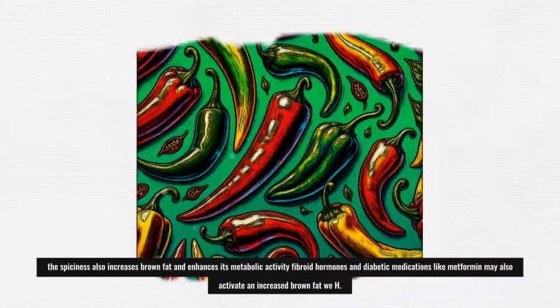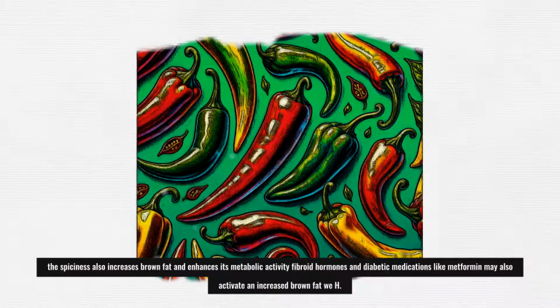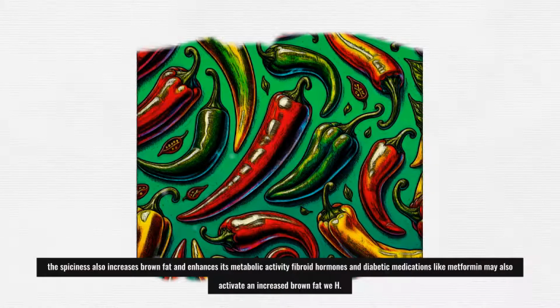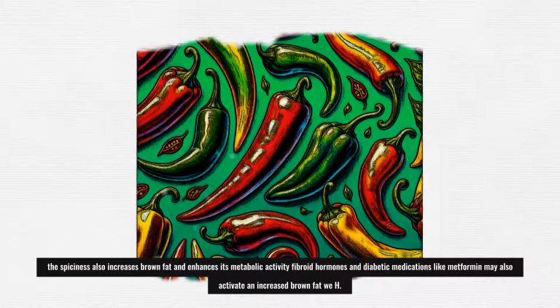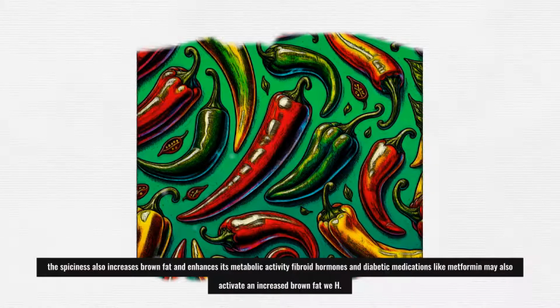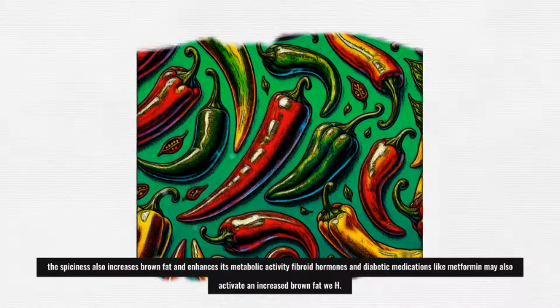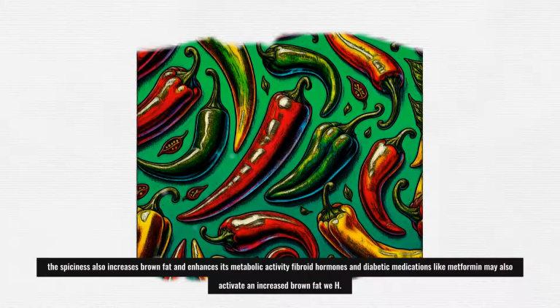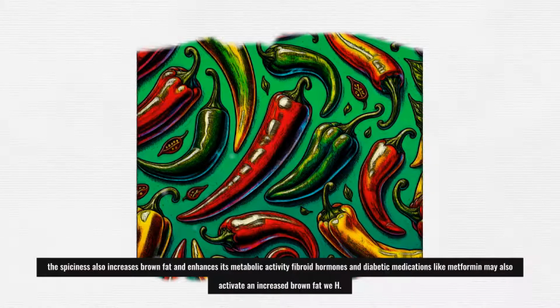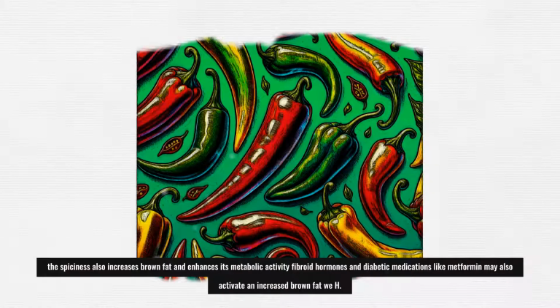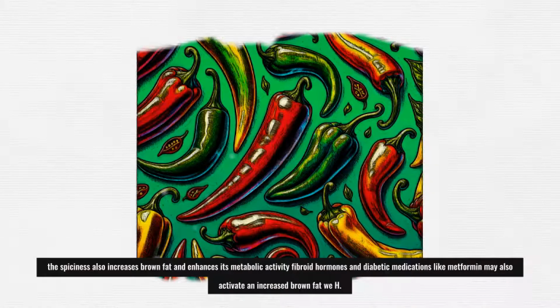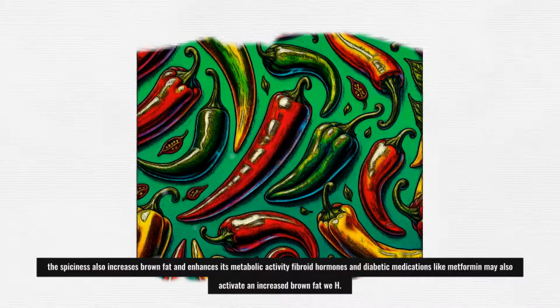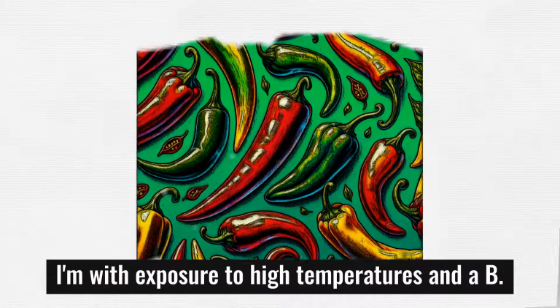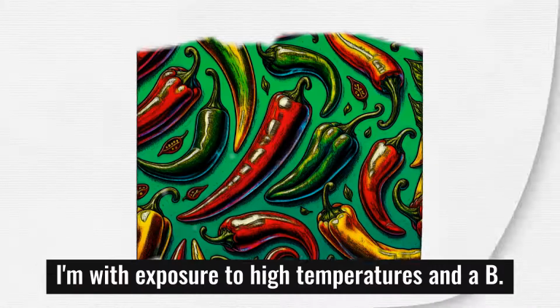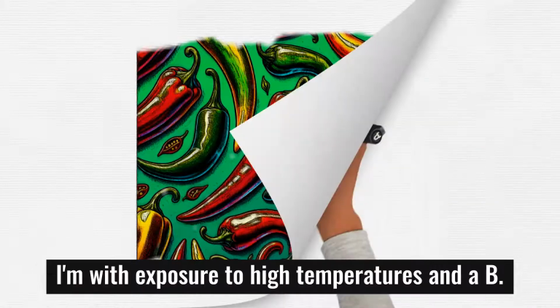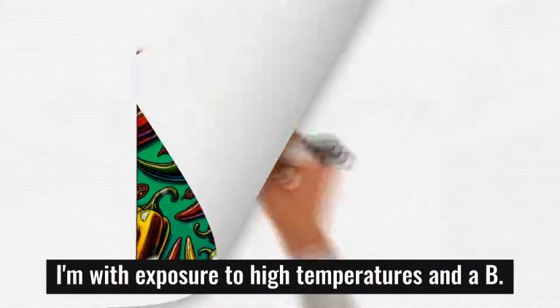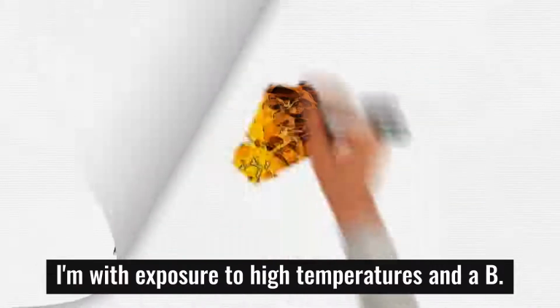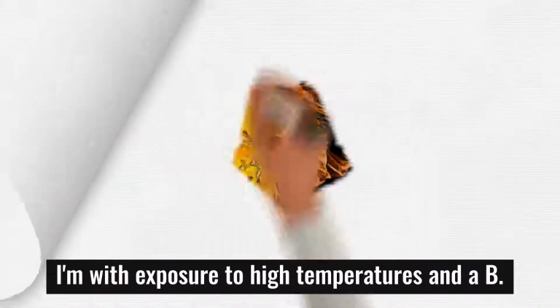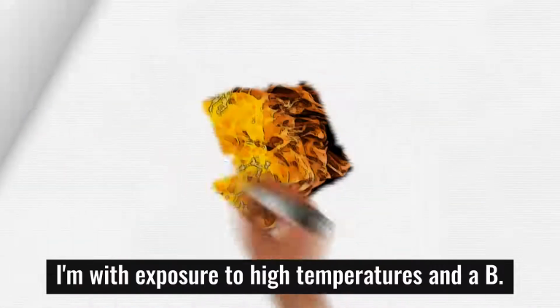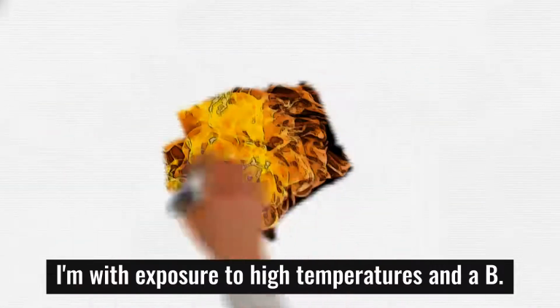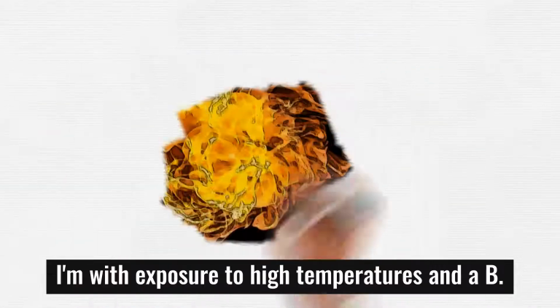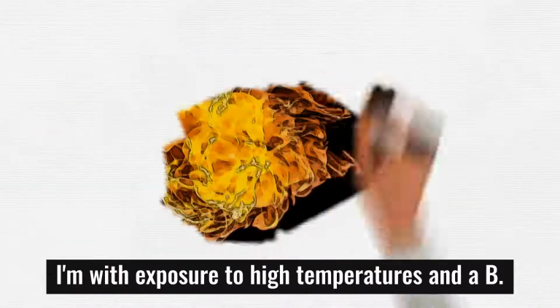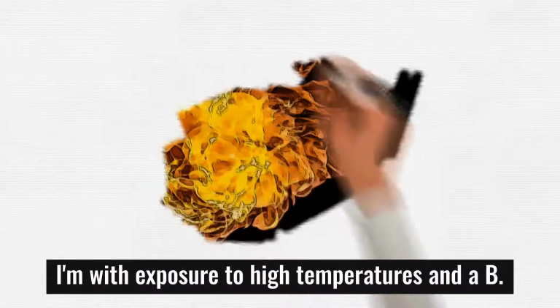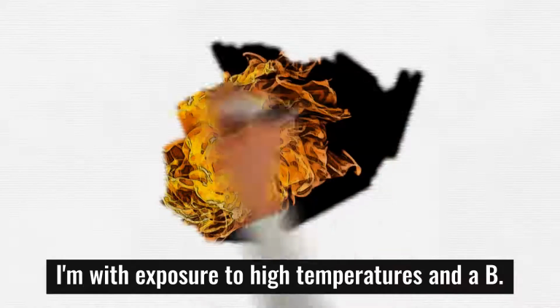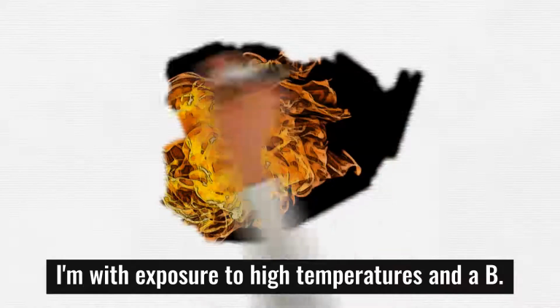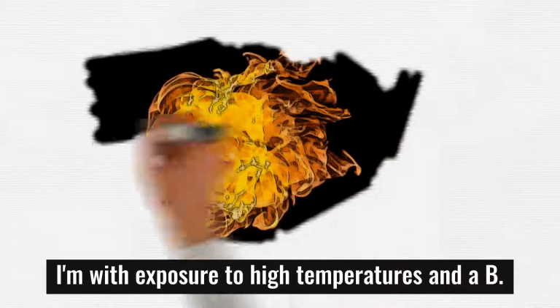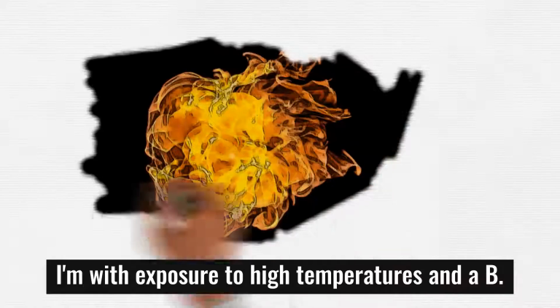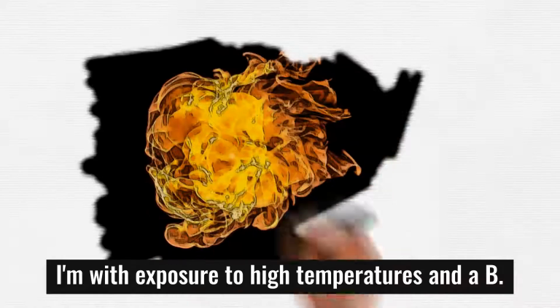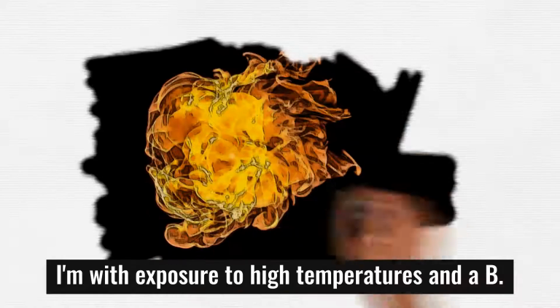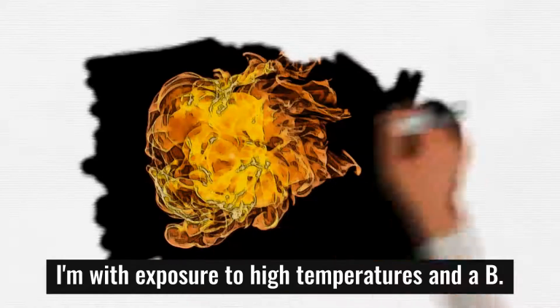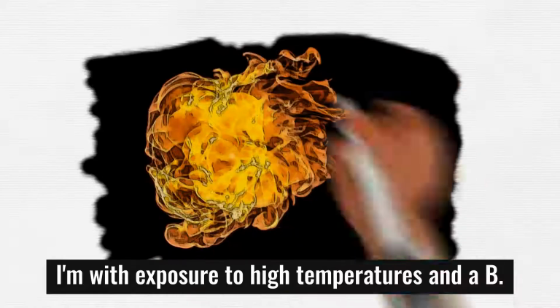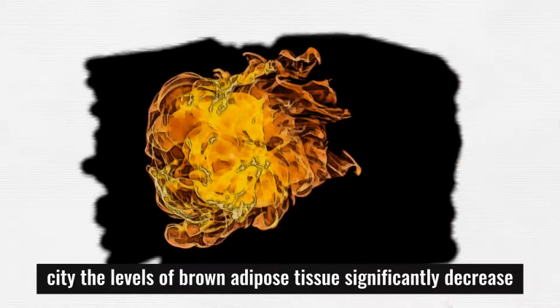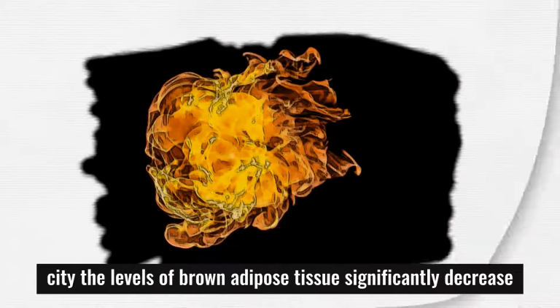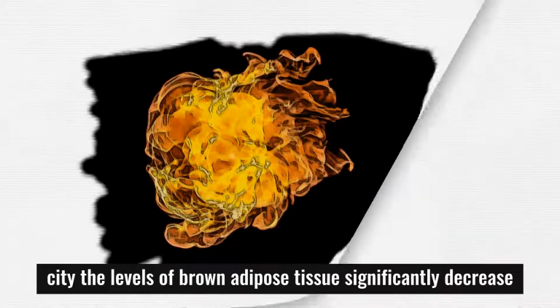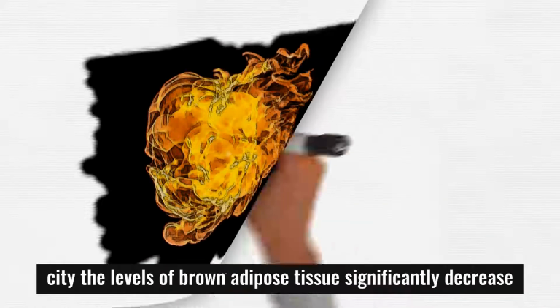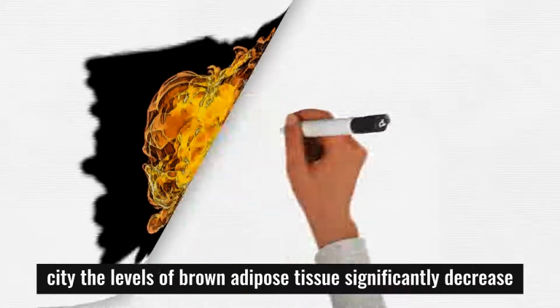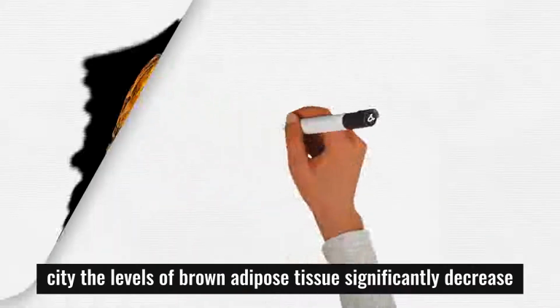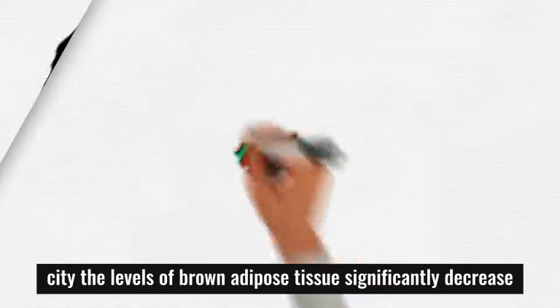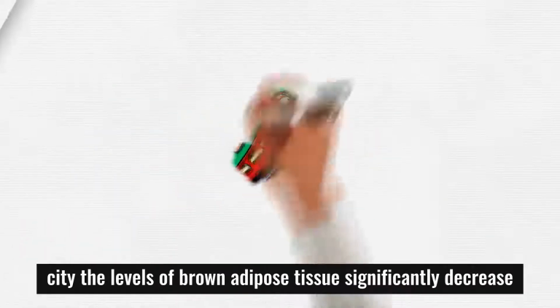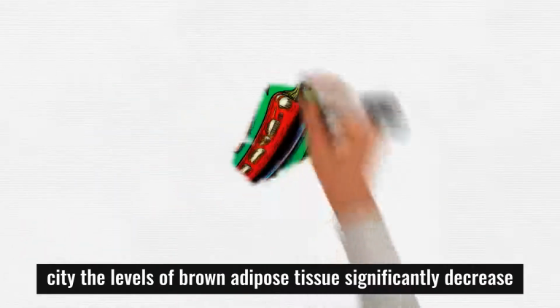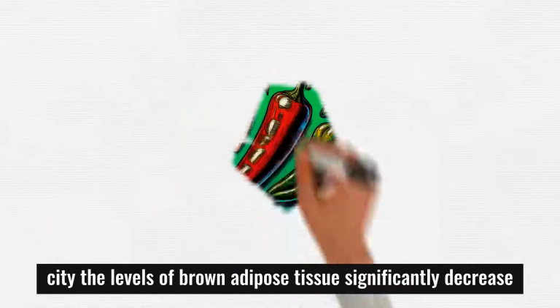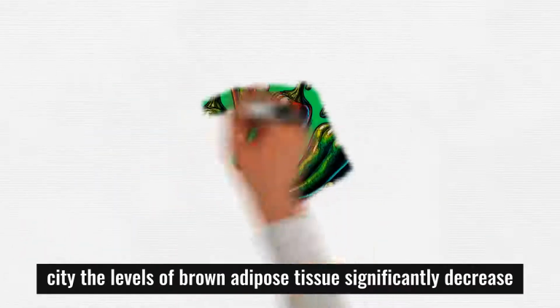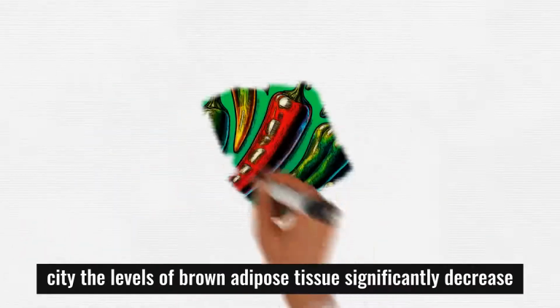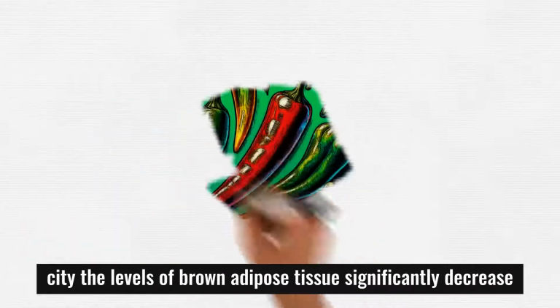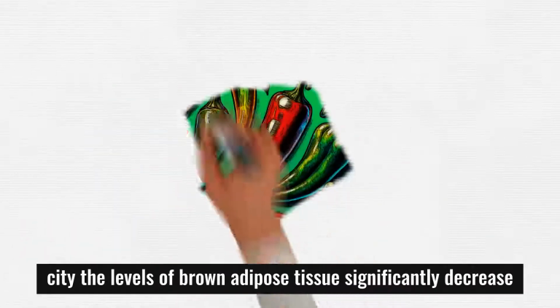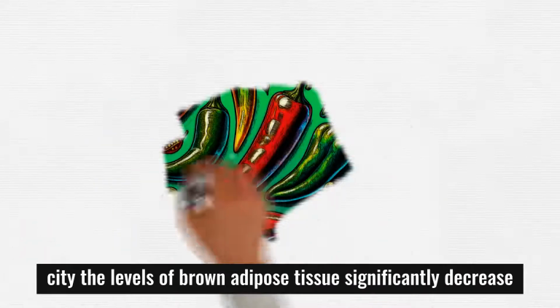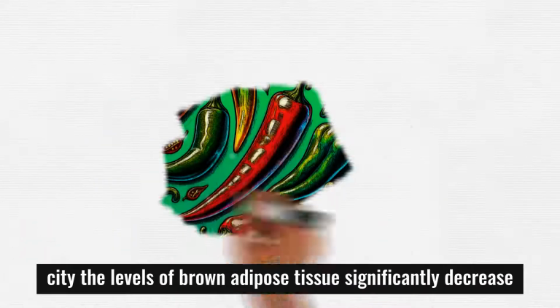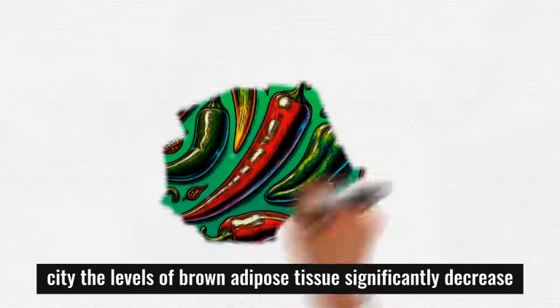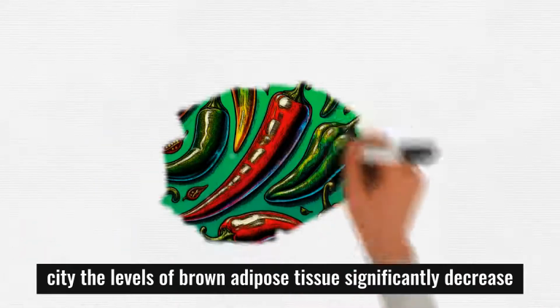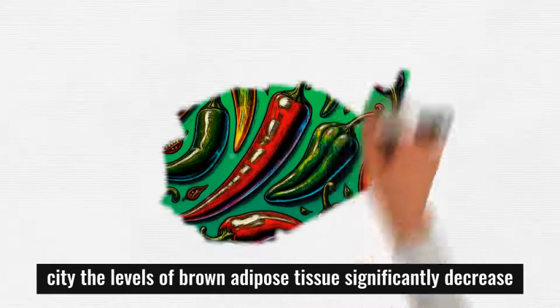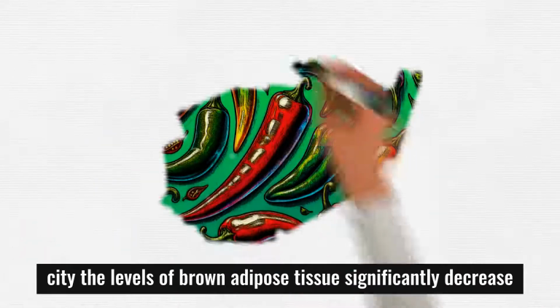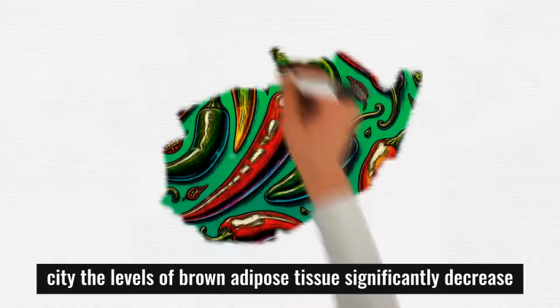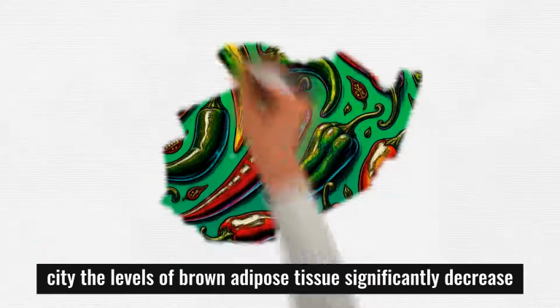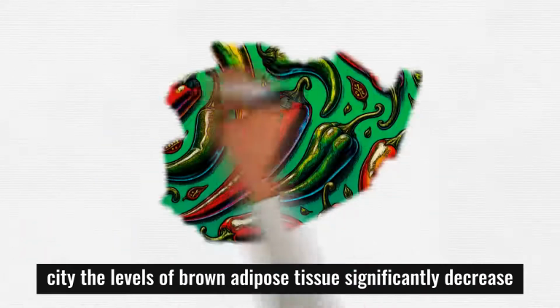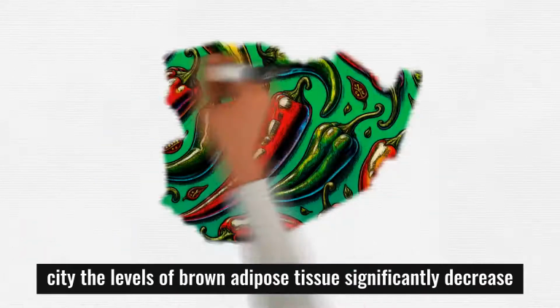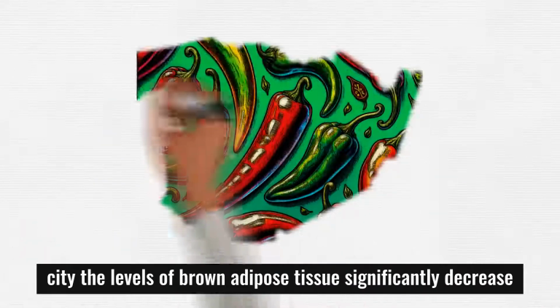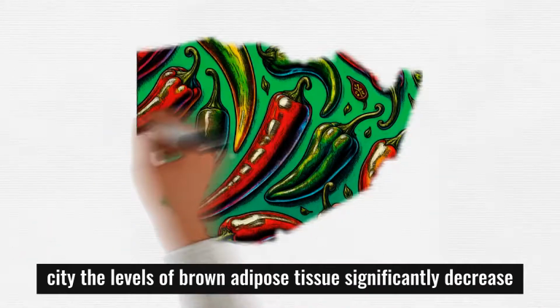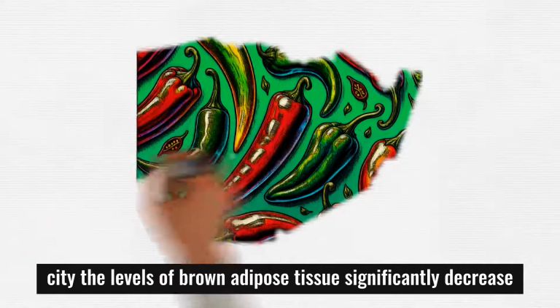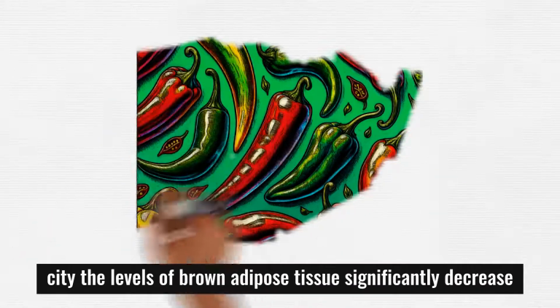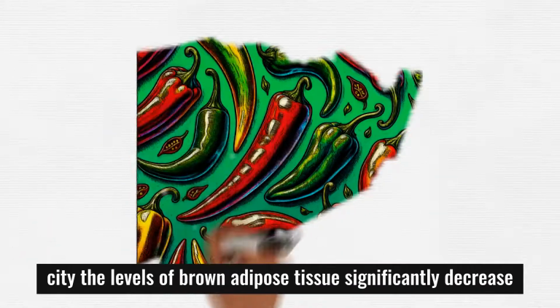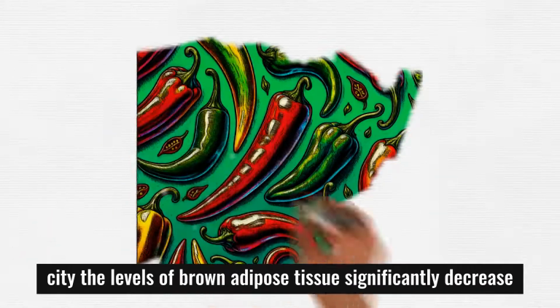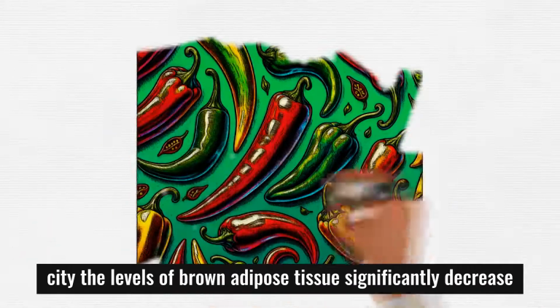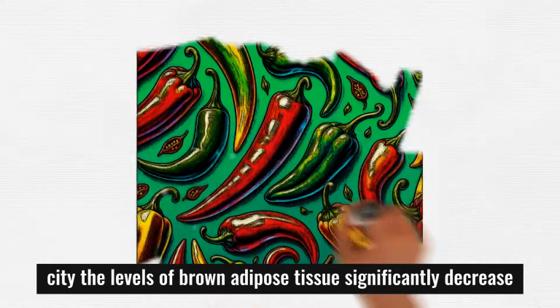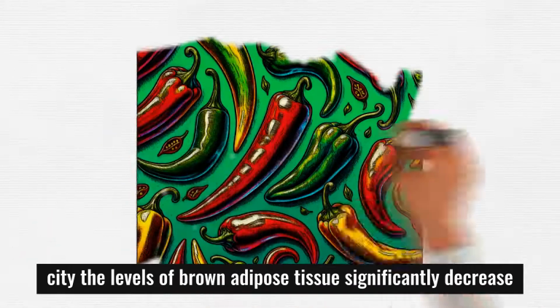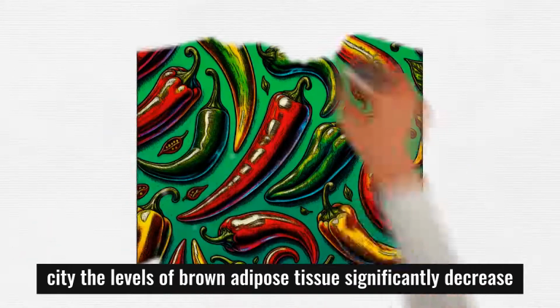As we age, and with exposure to high temperatures and obesity, the levels of brown adipose tissue significantly decrease.